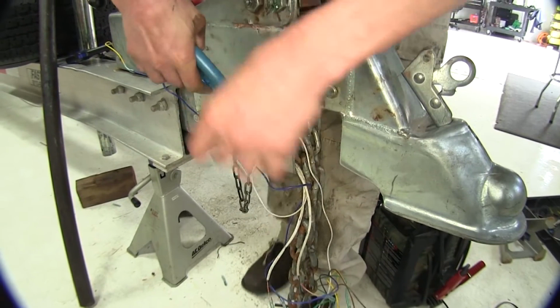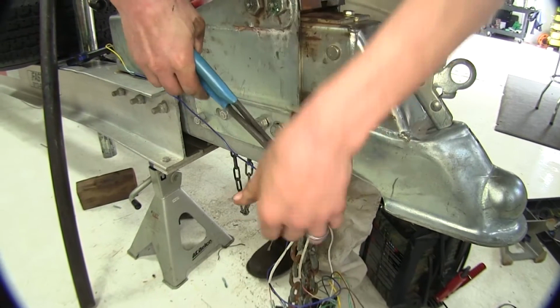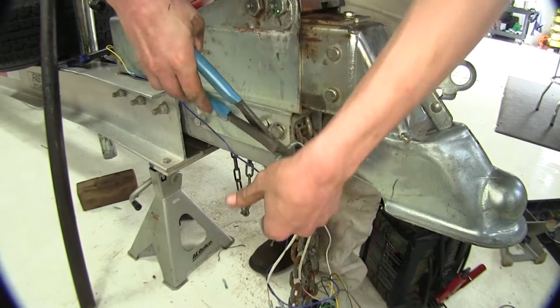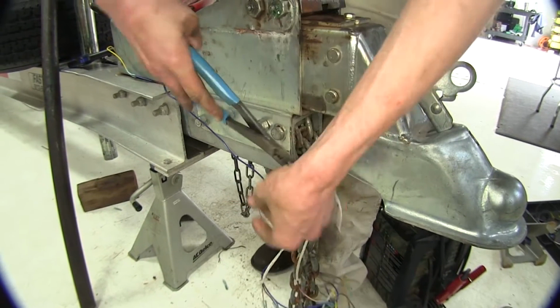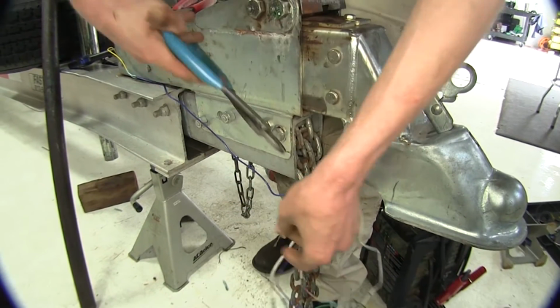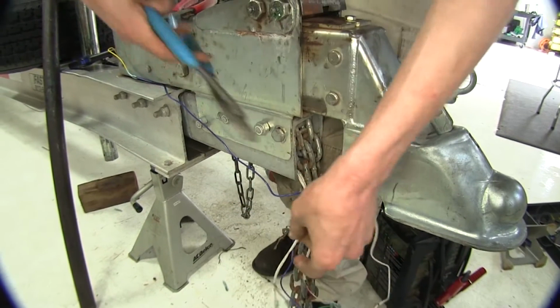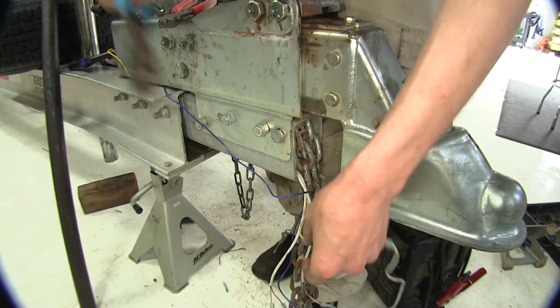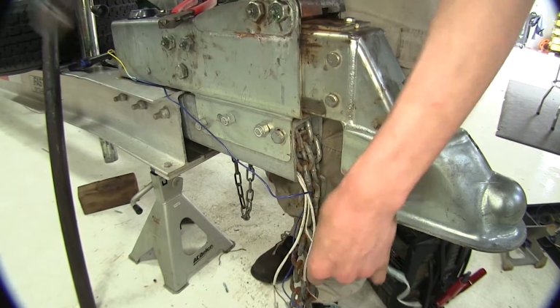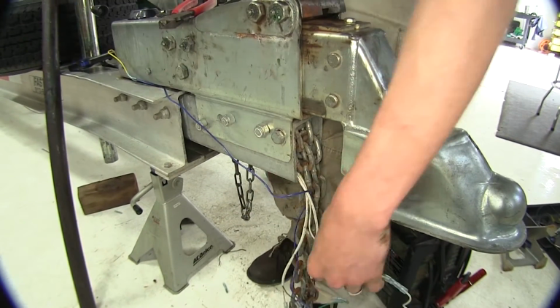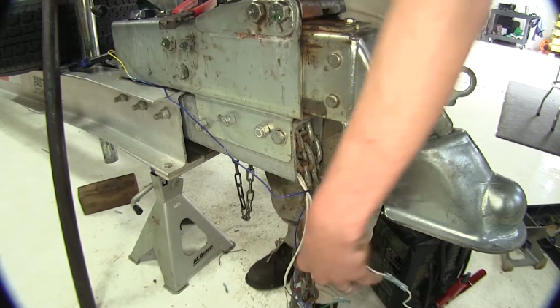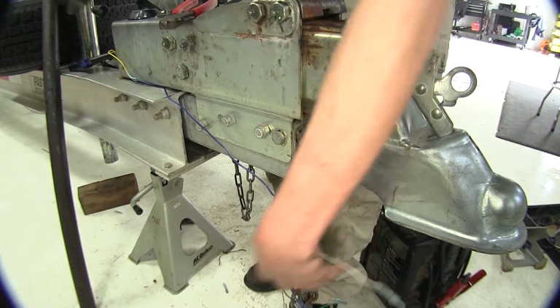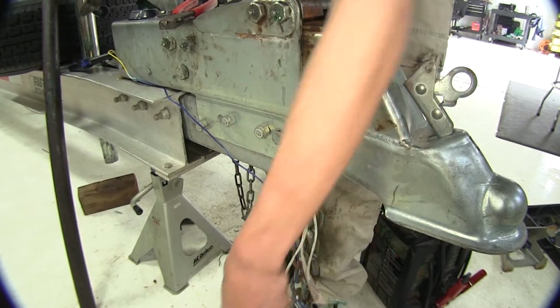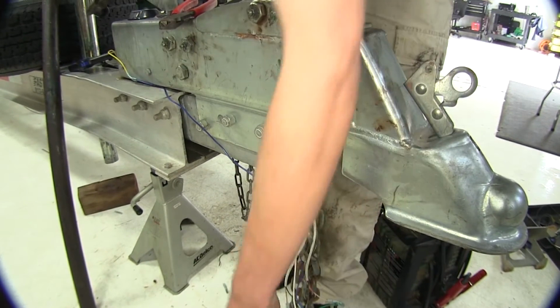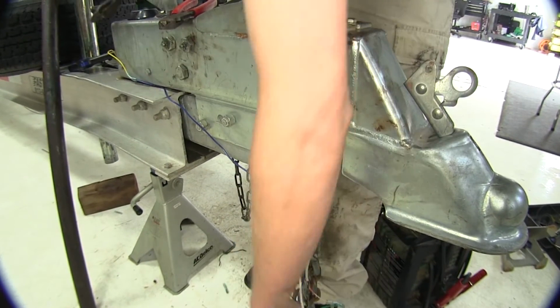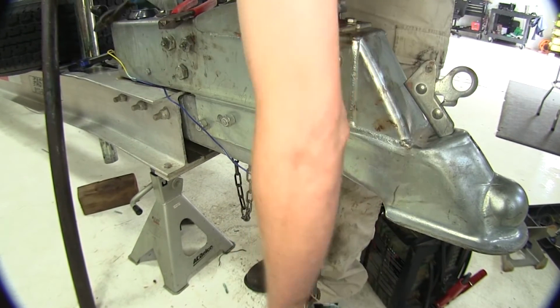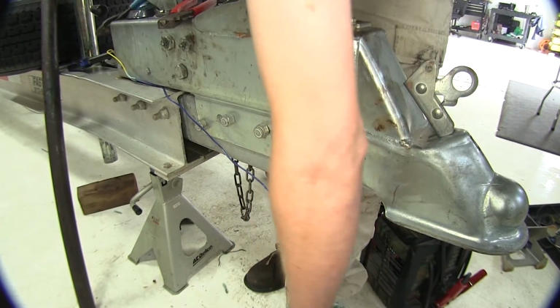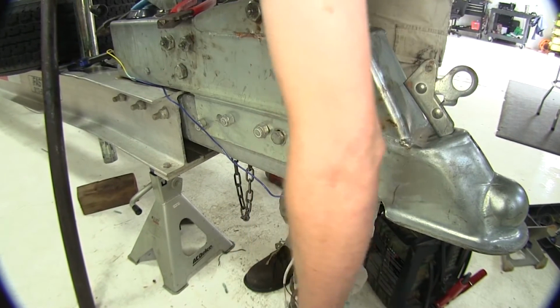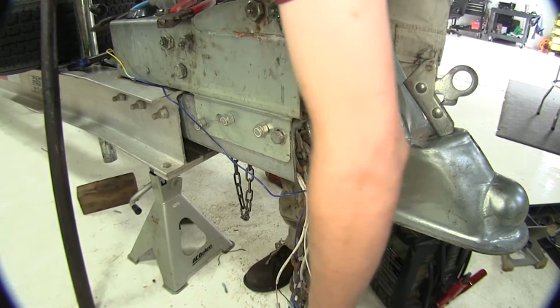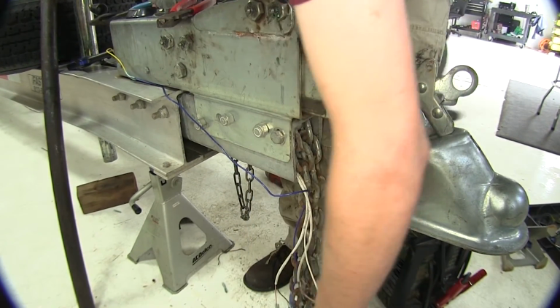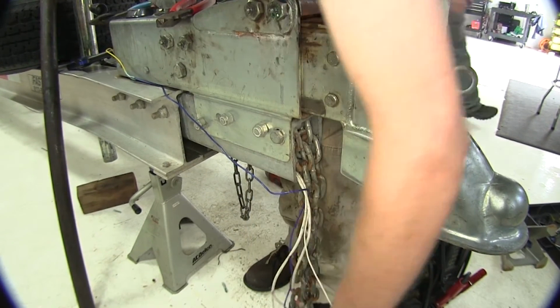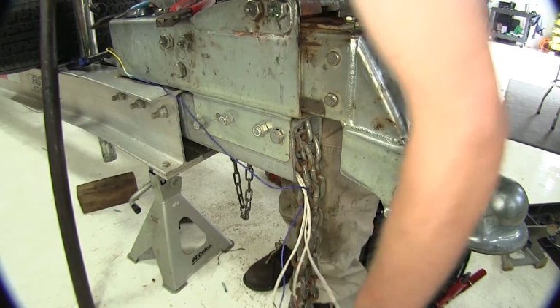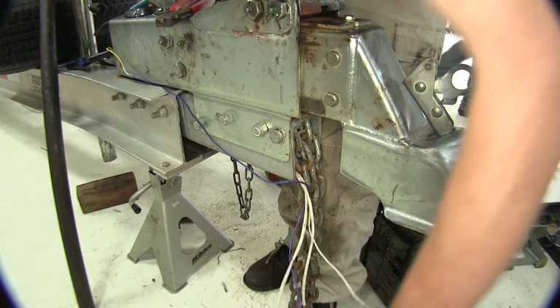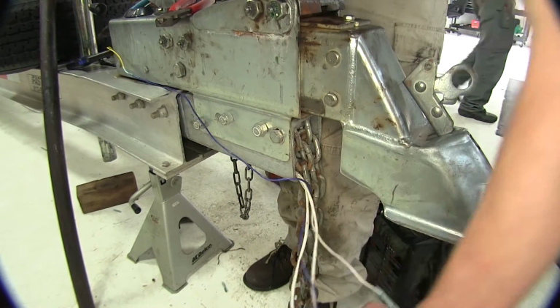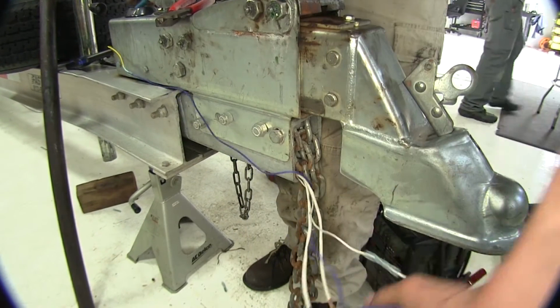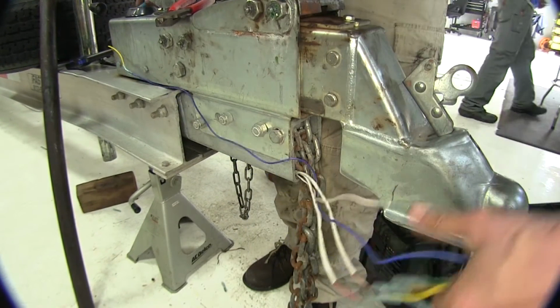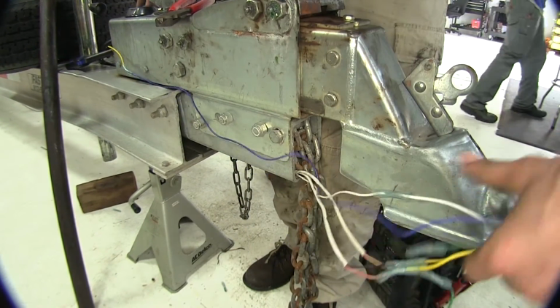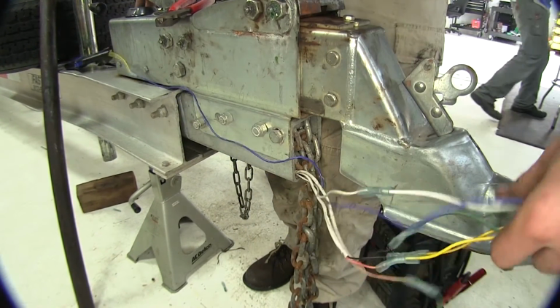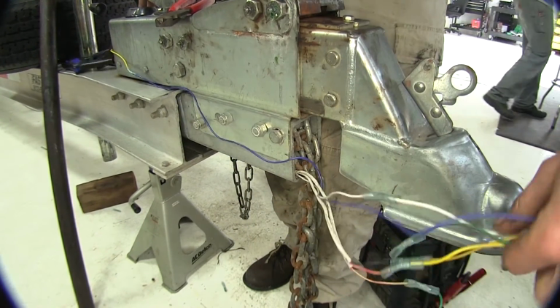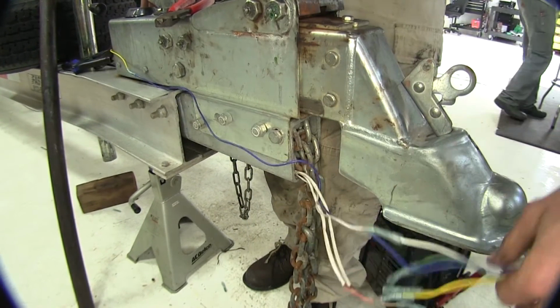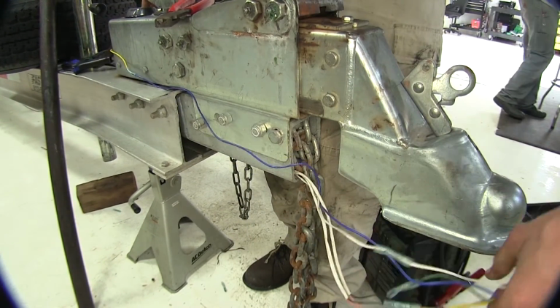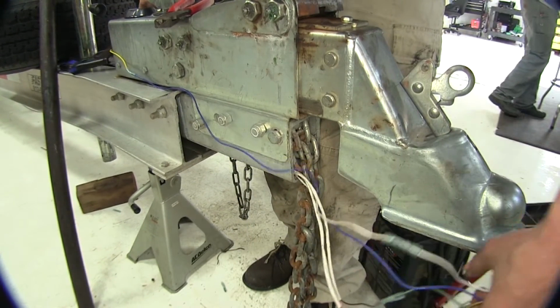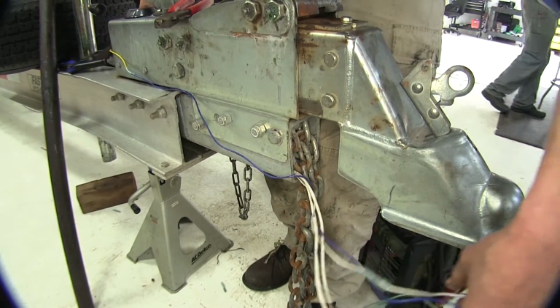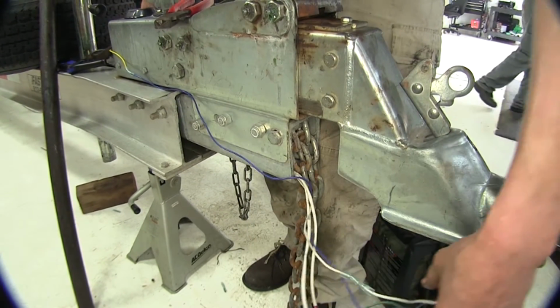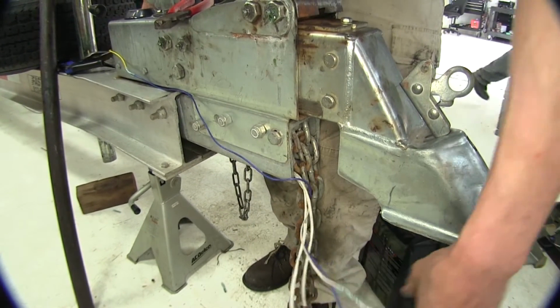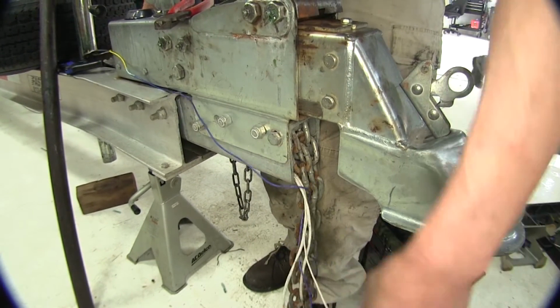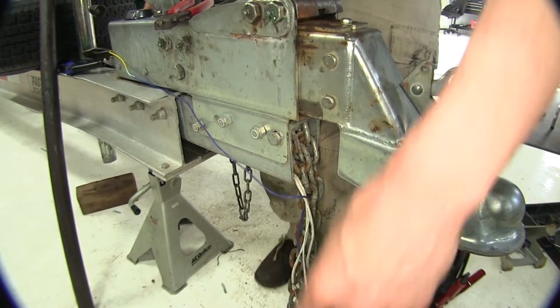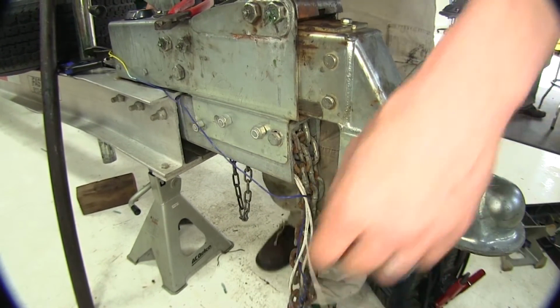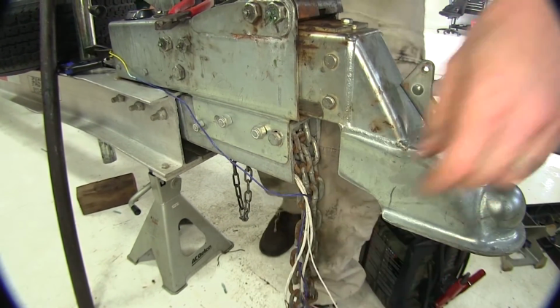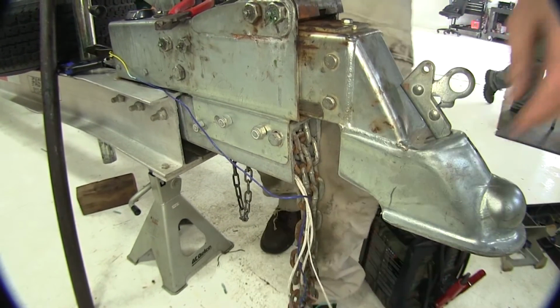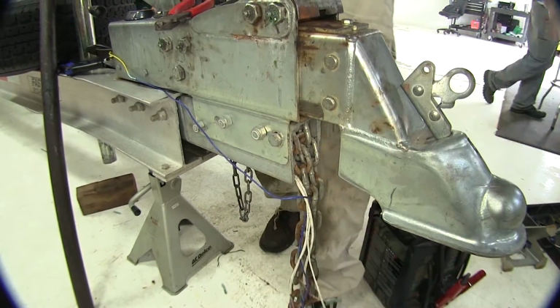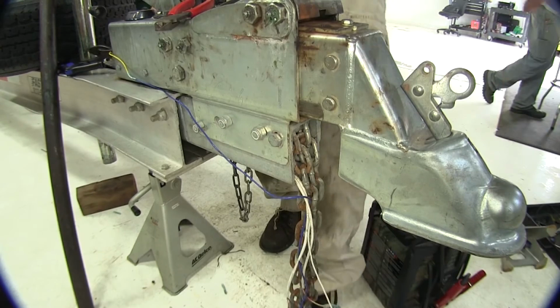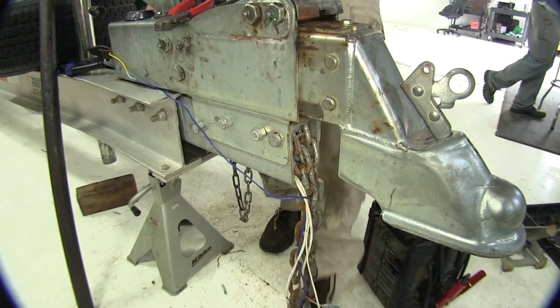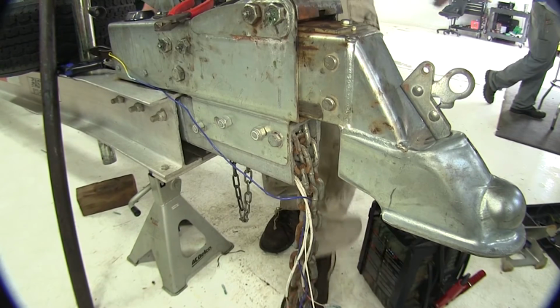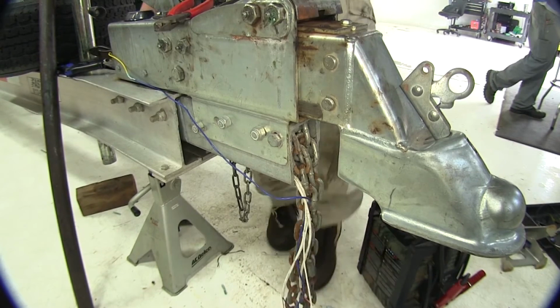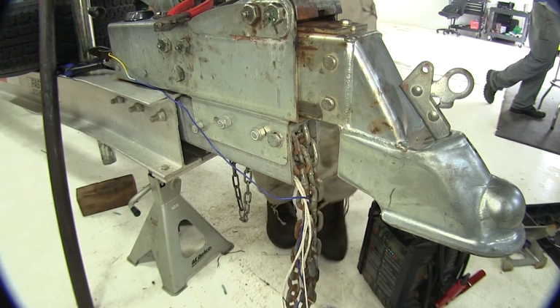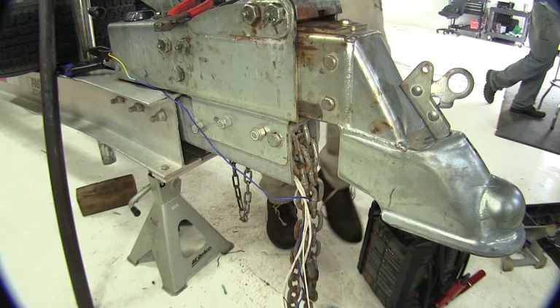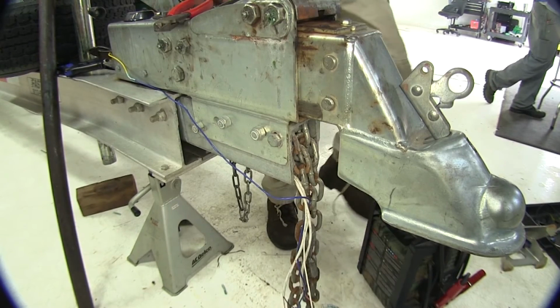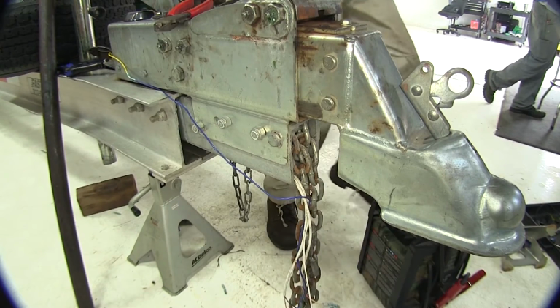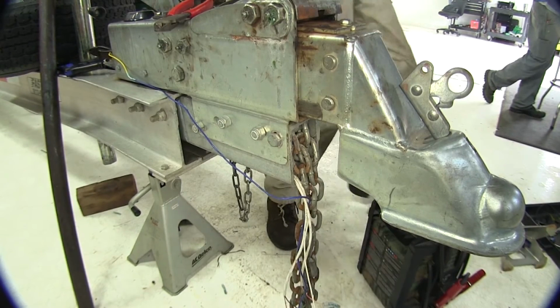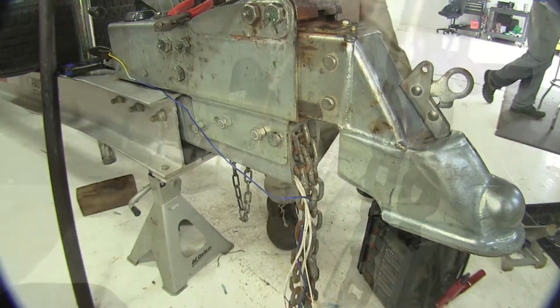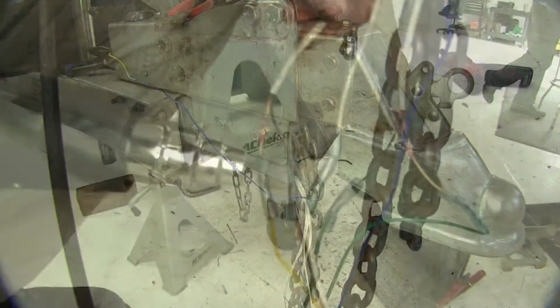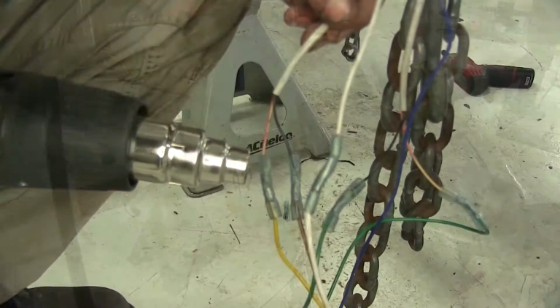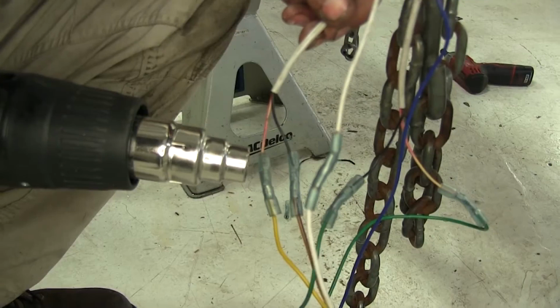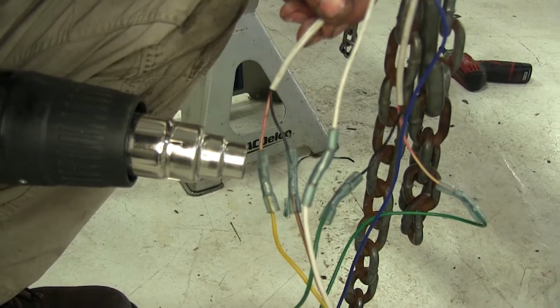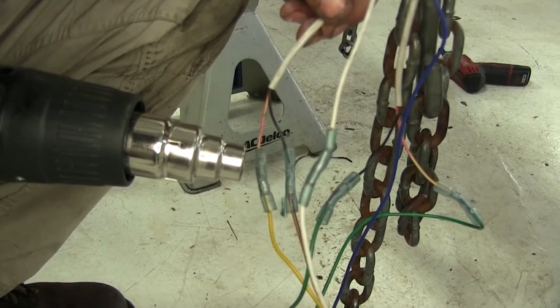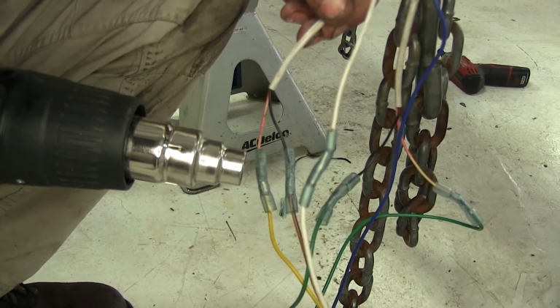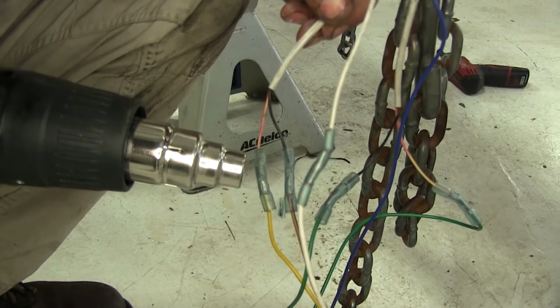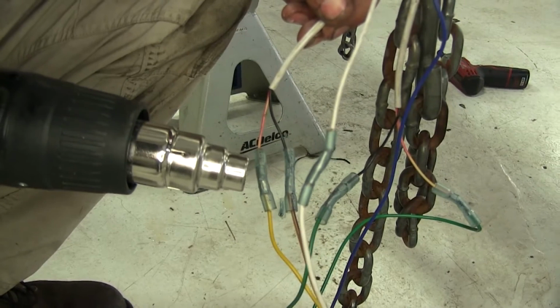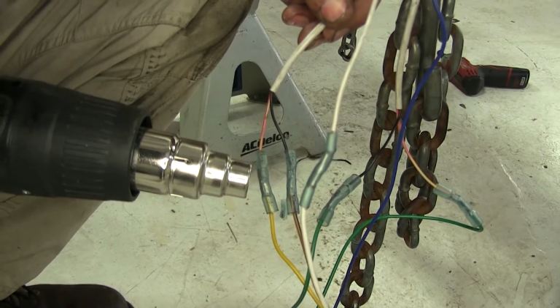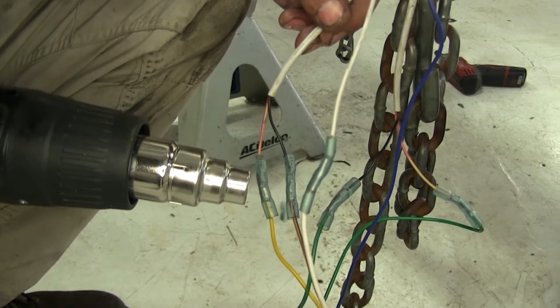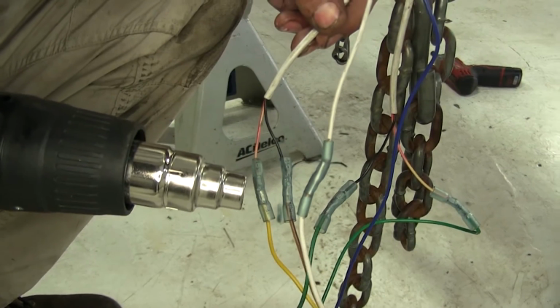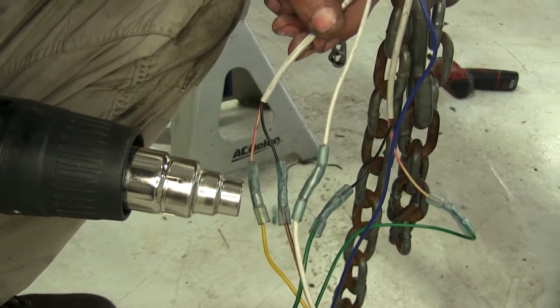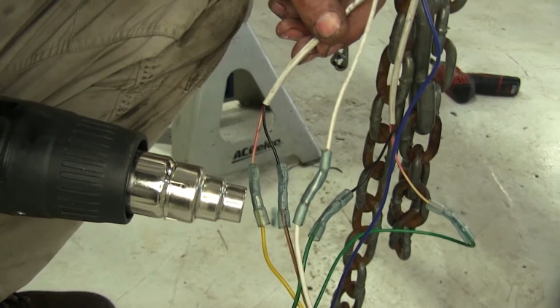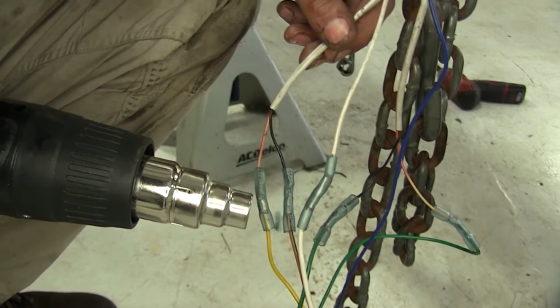With all of our electrical connections made, we can now use our heat source to seal our heat shrink butt connectors up.